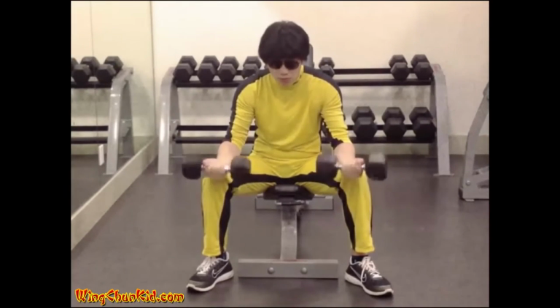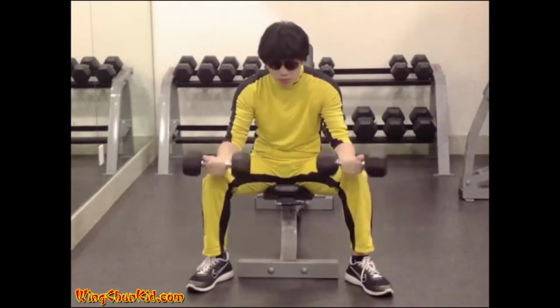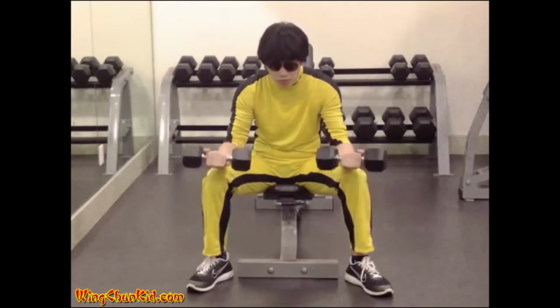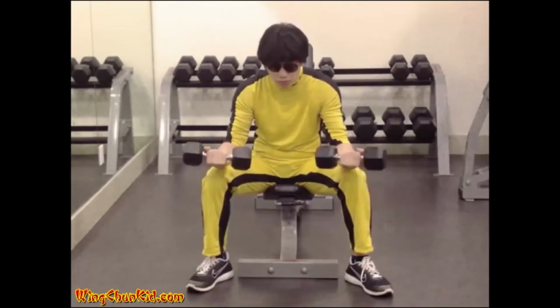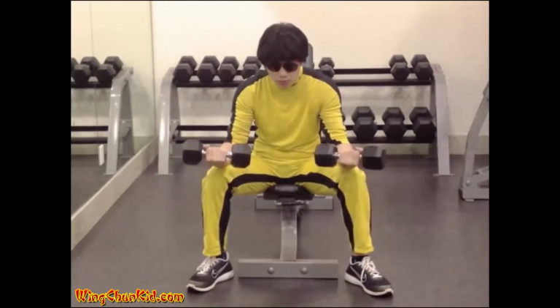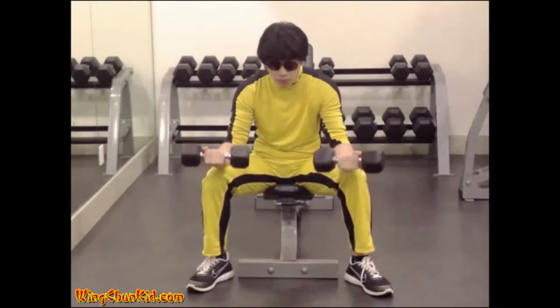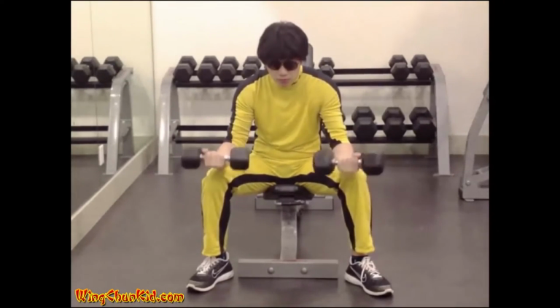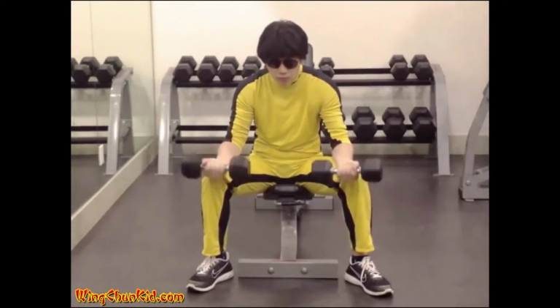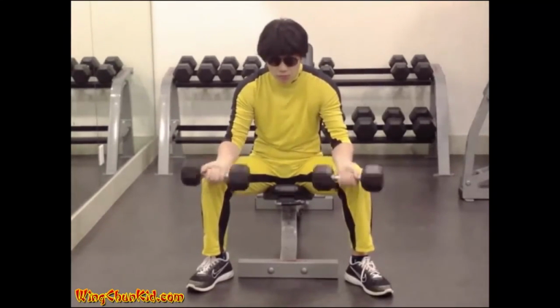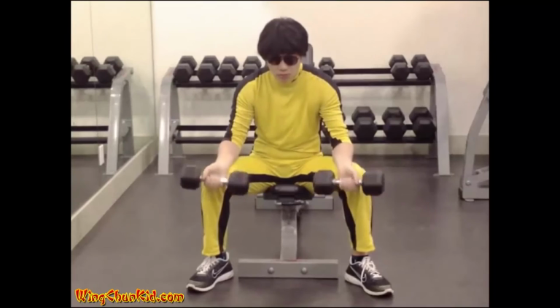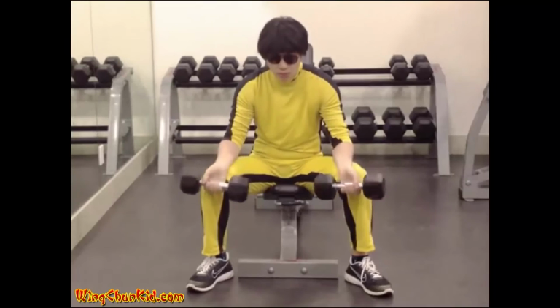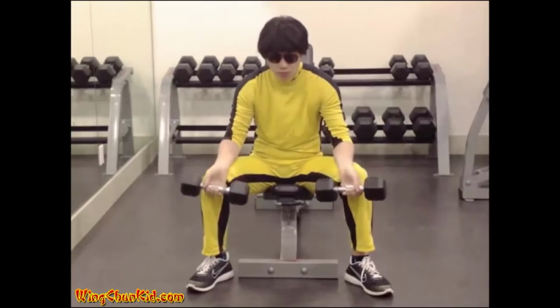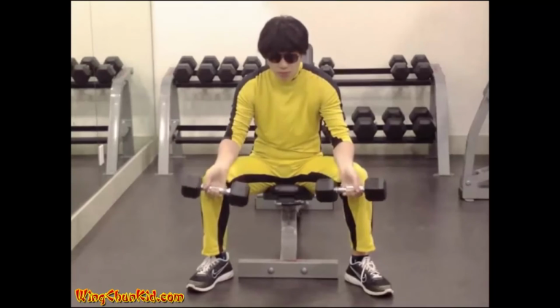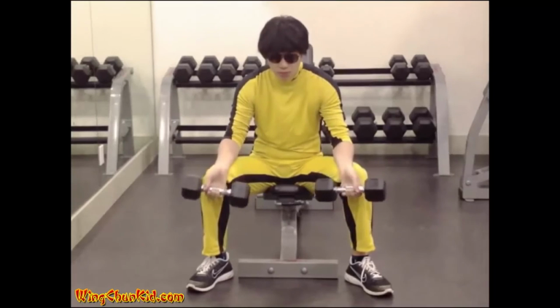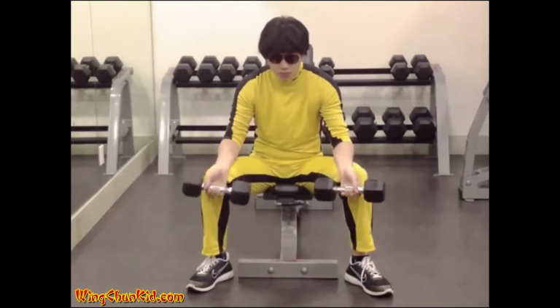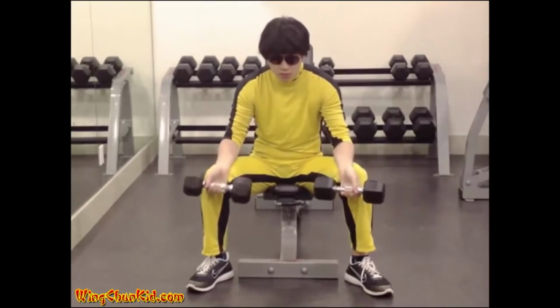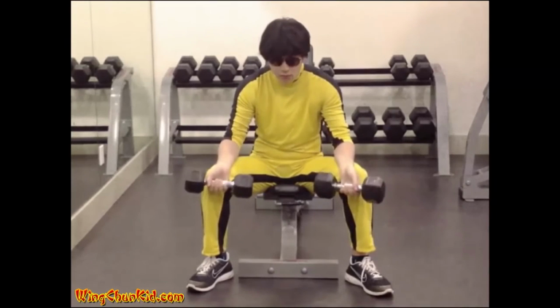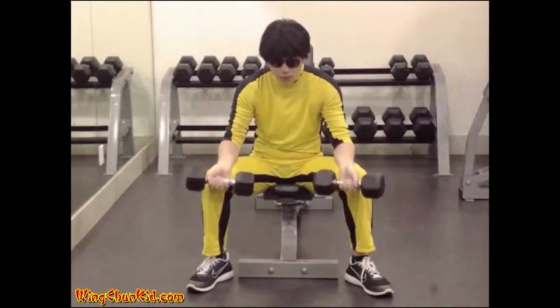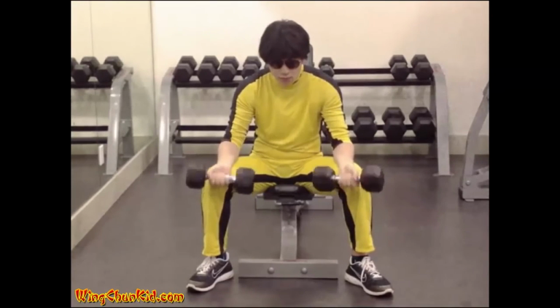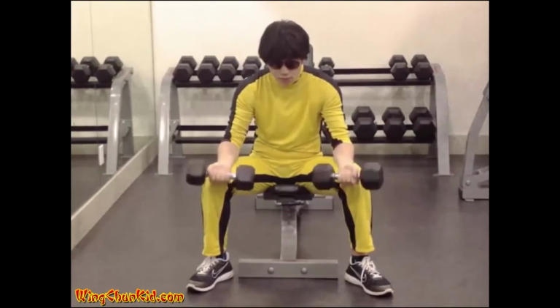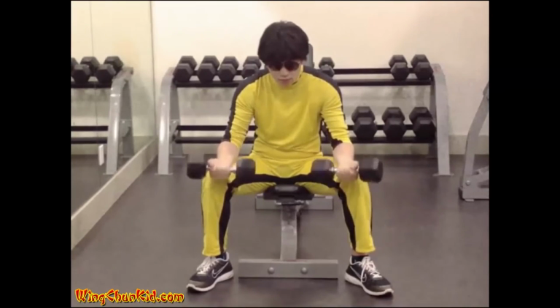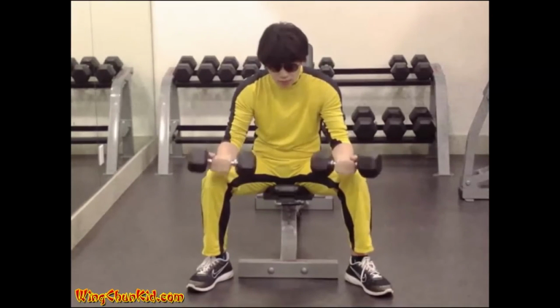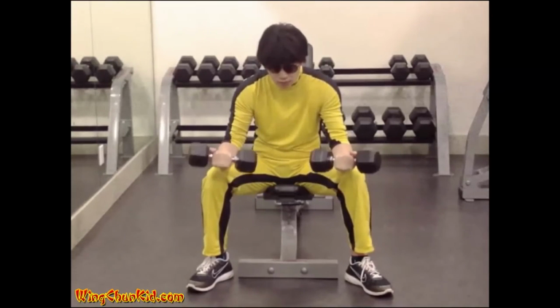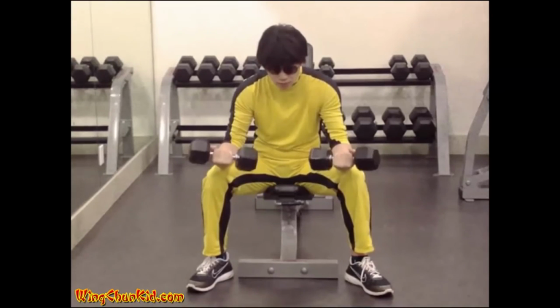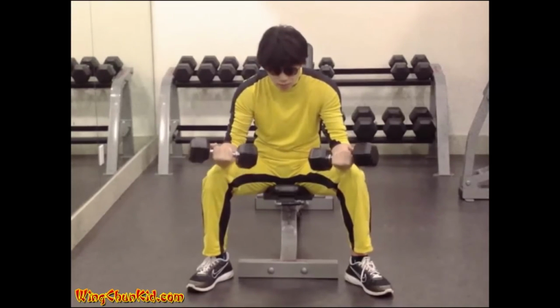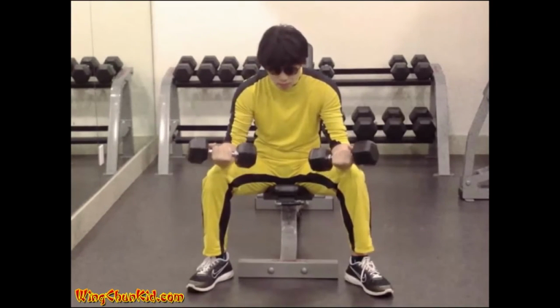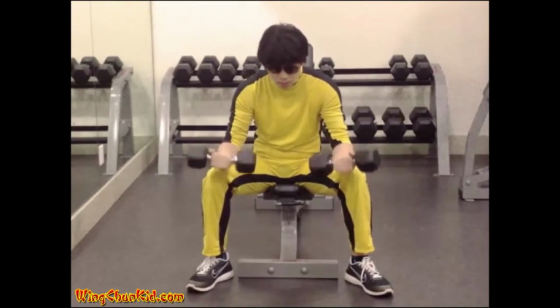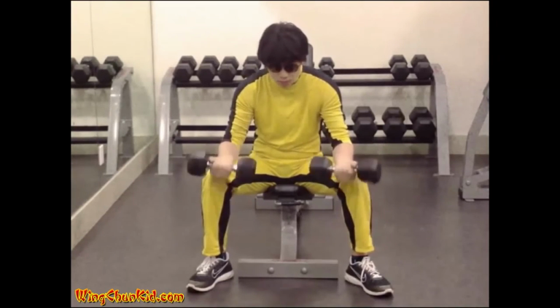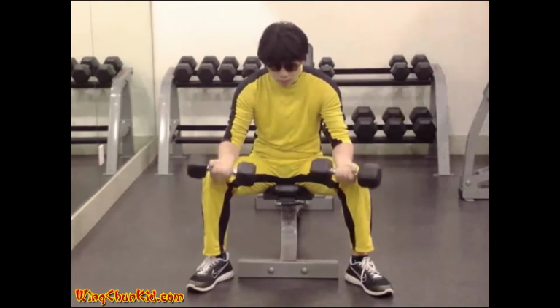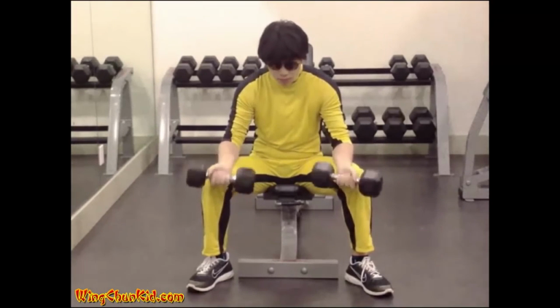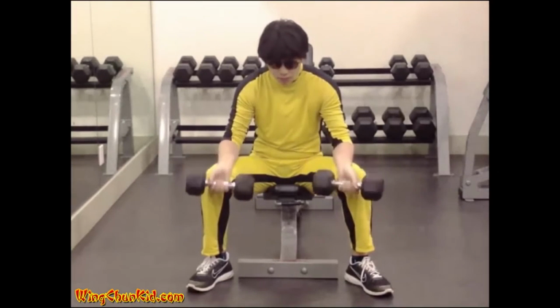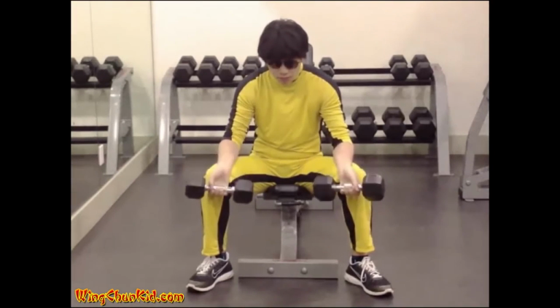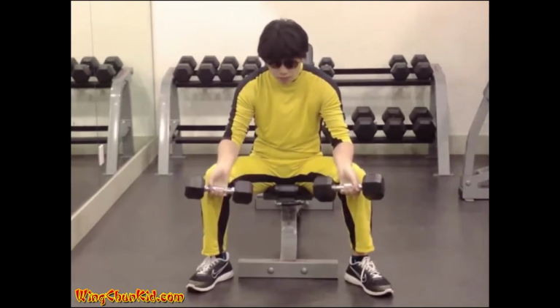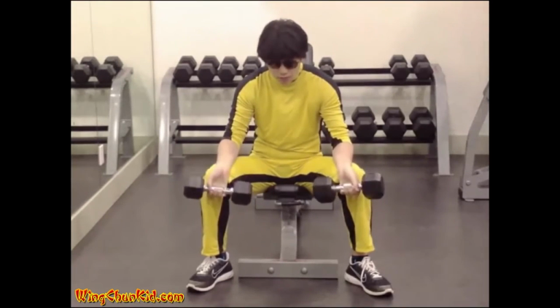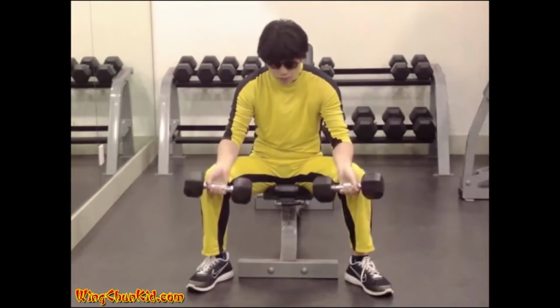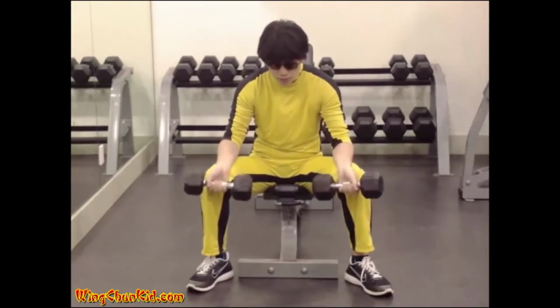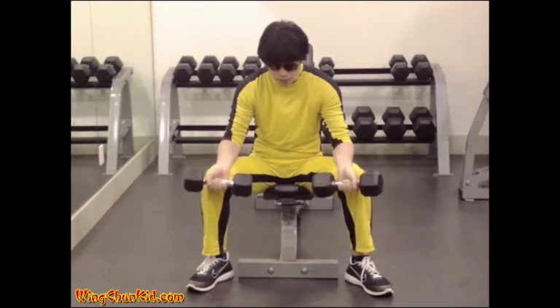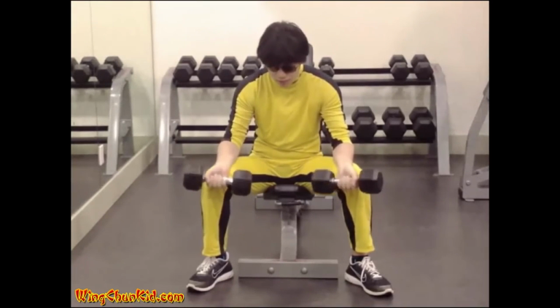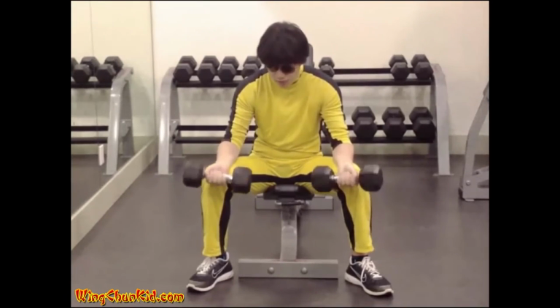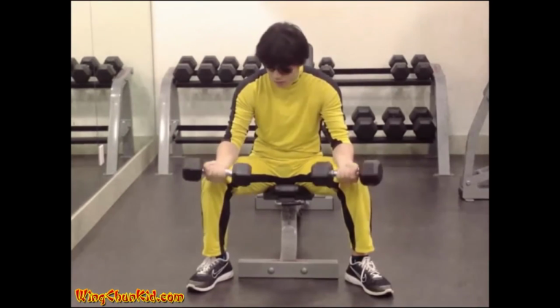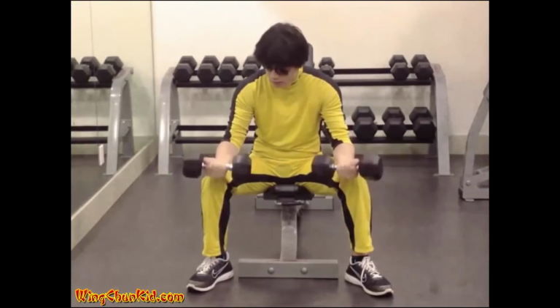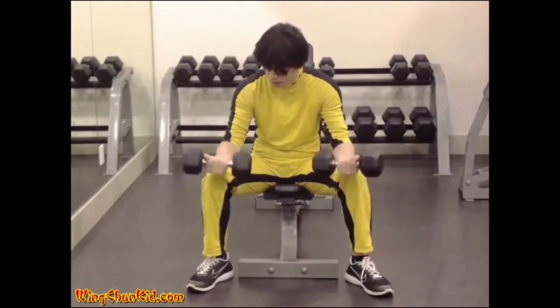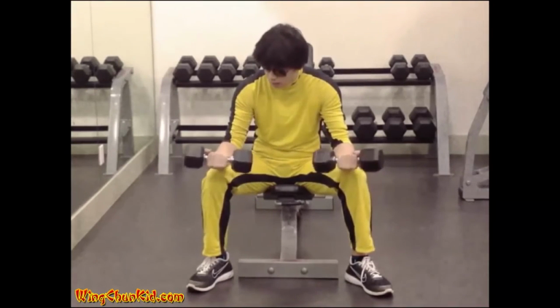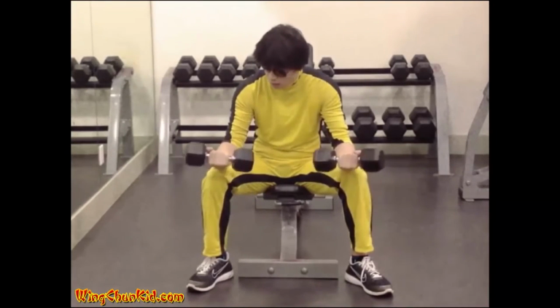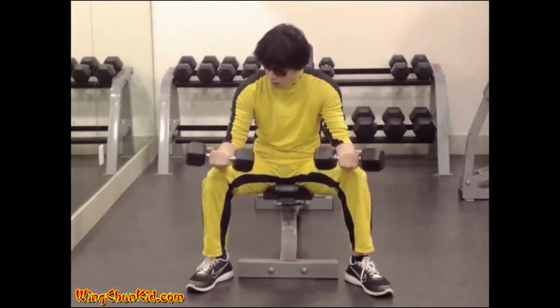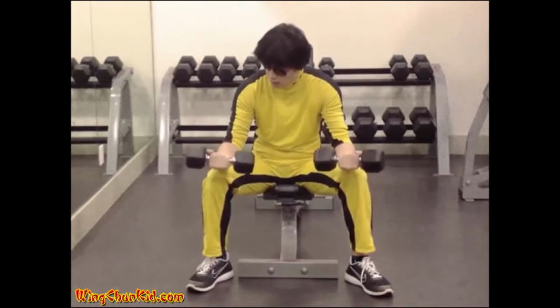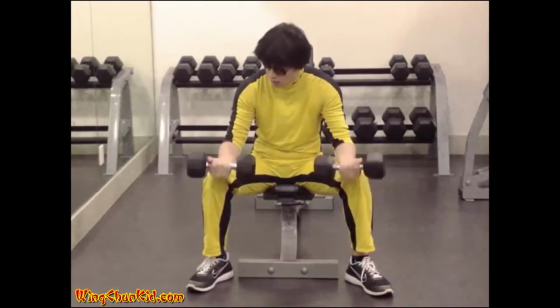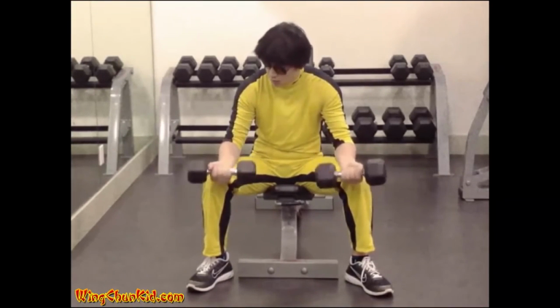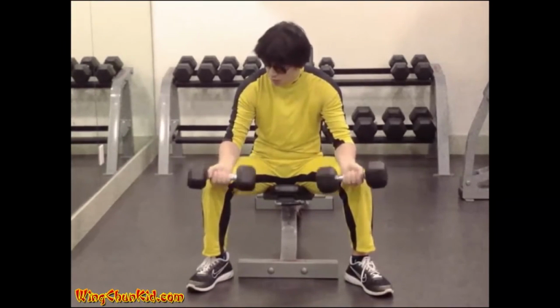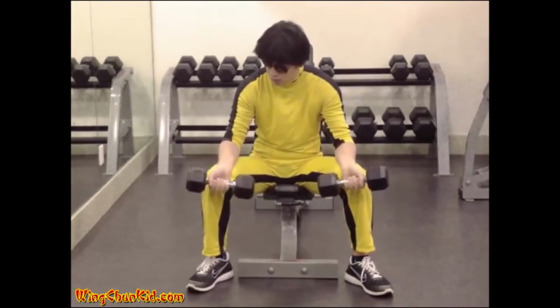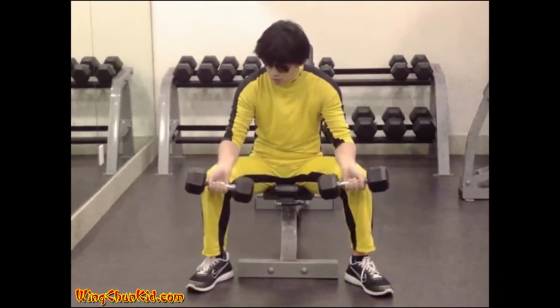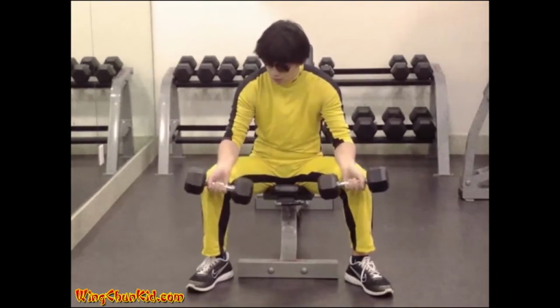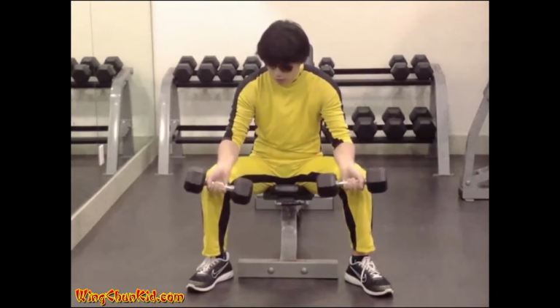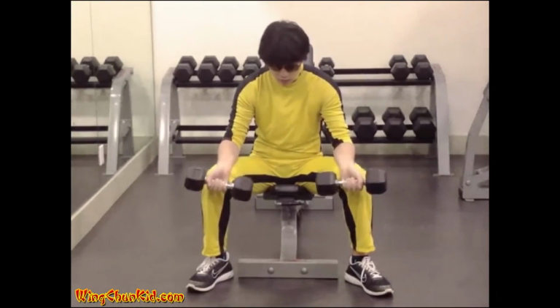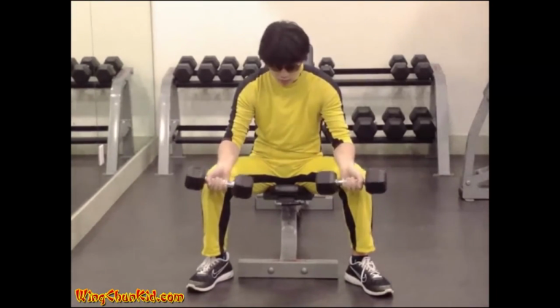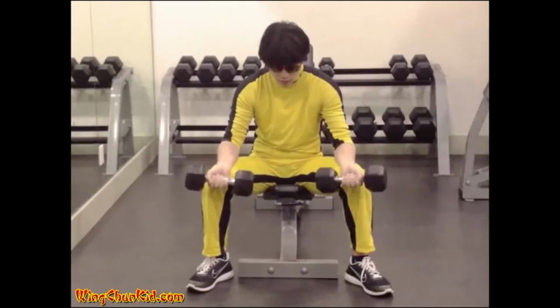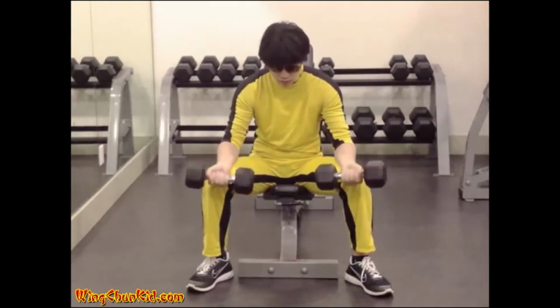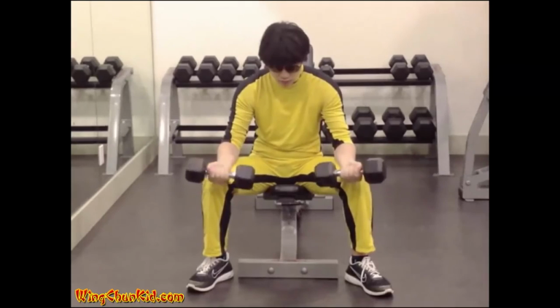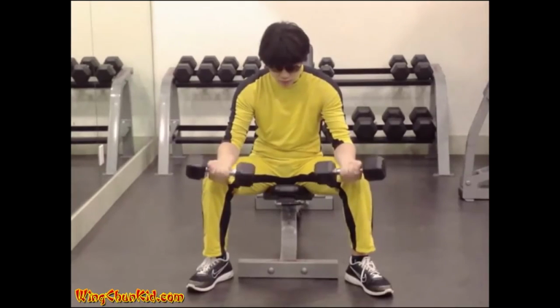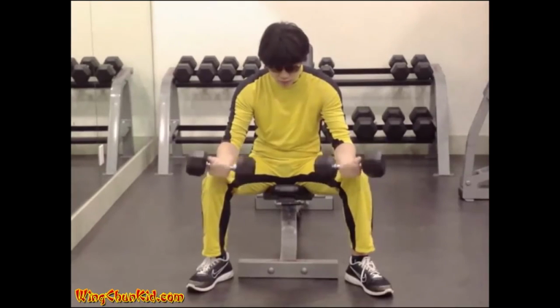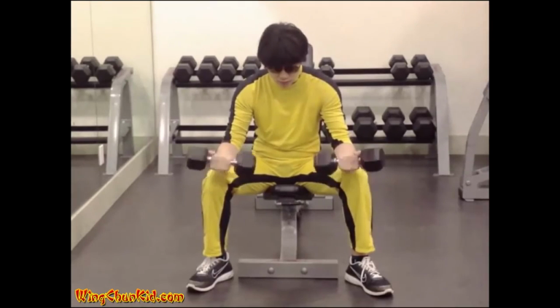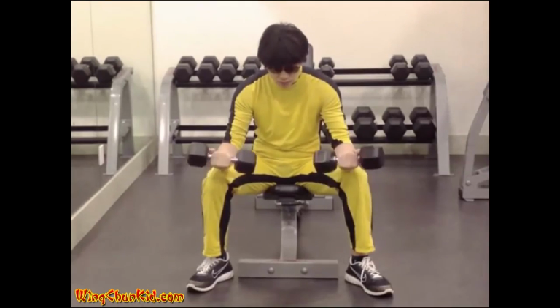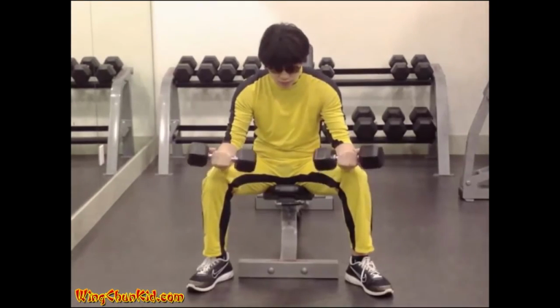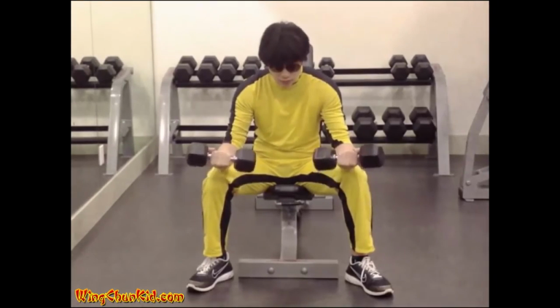Reps: 8 to 12. Only your hands should move in this exercise. Can also be done with a barbell.